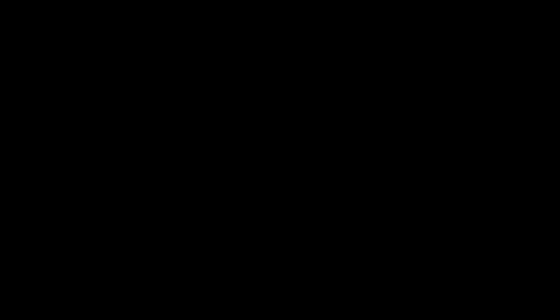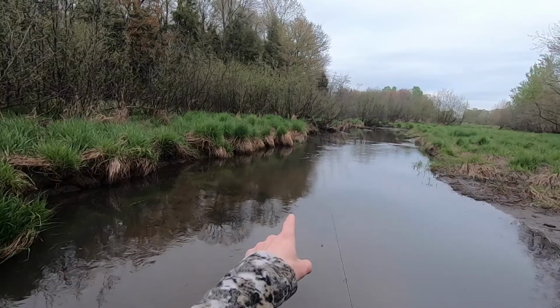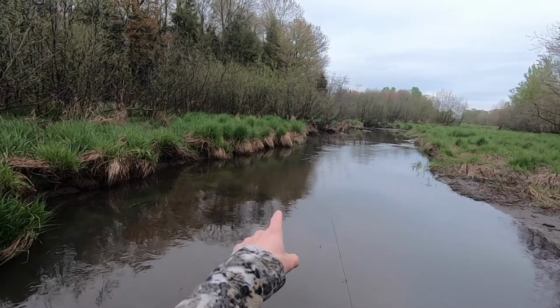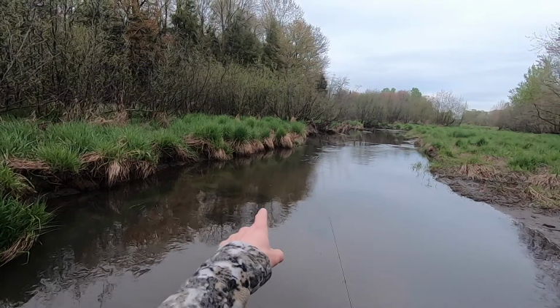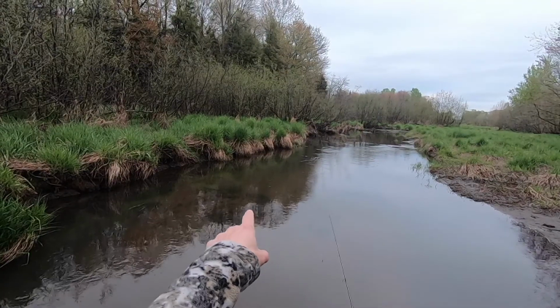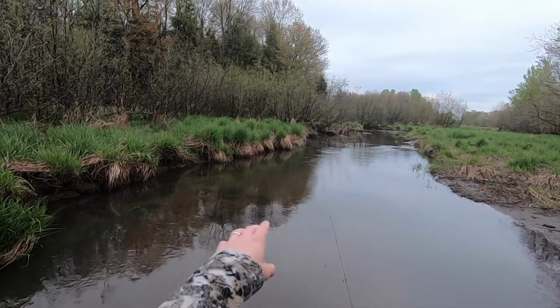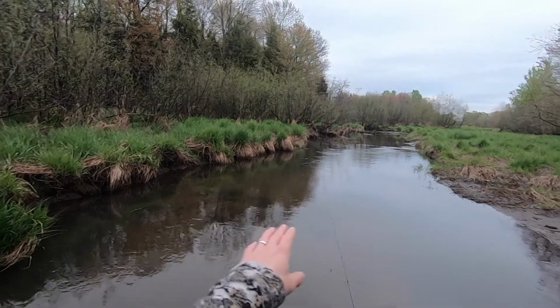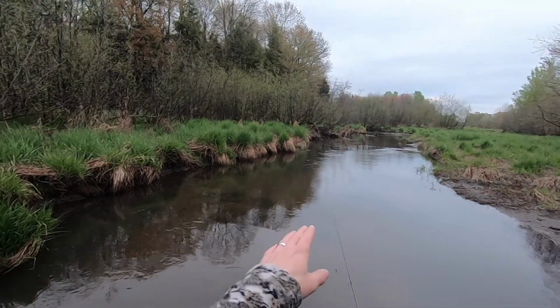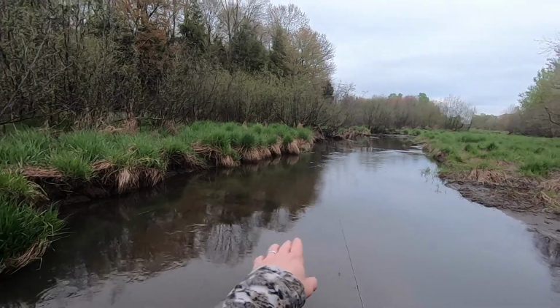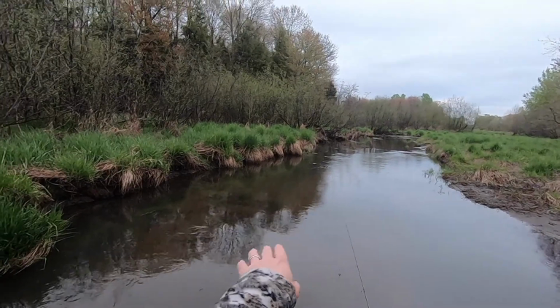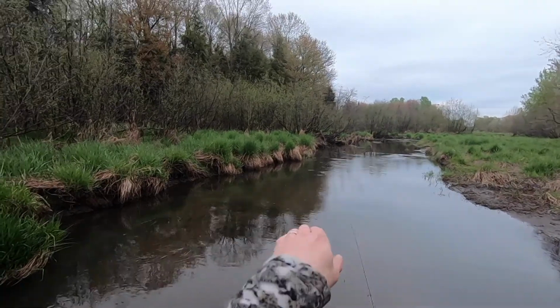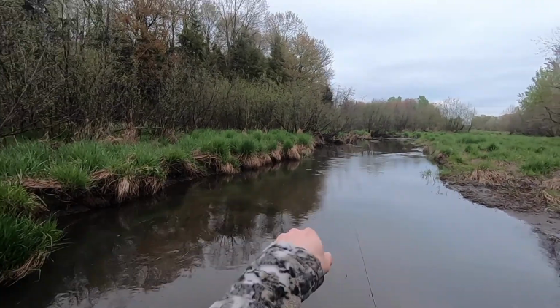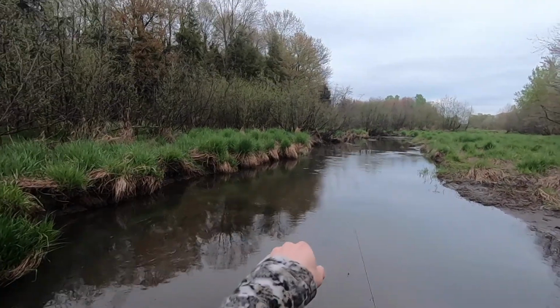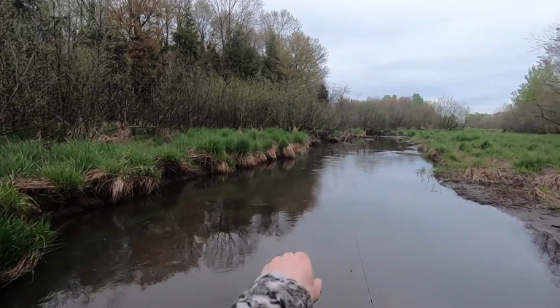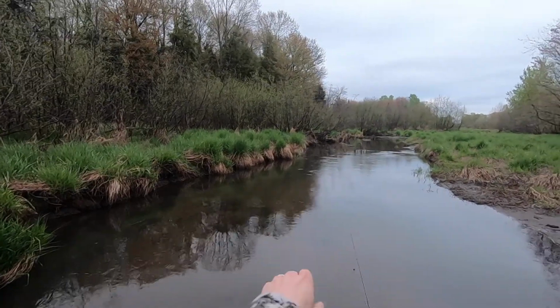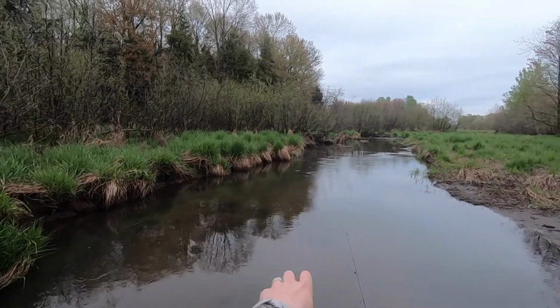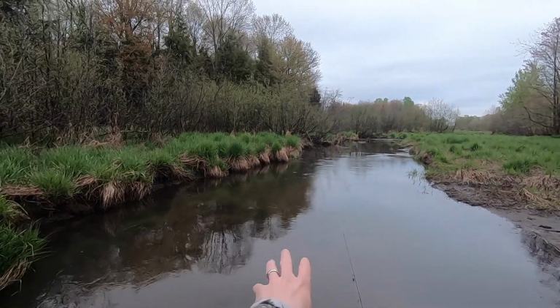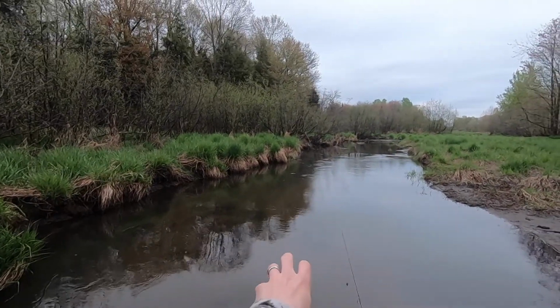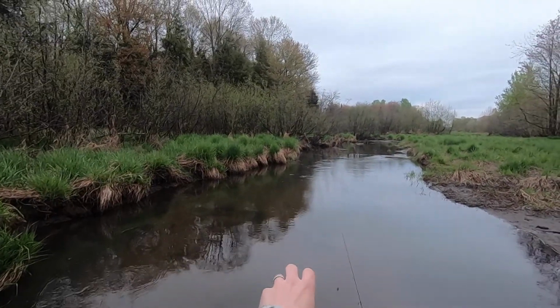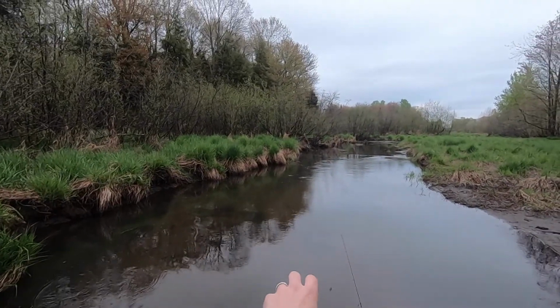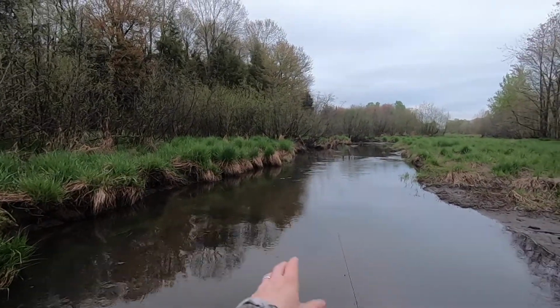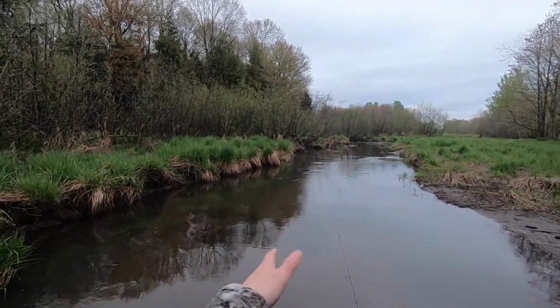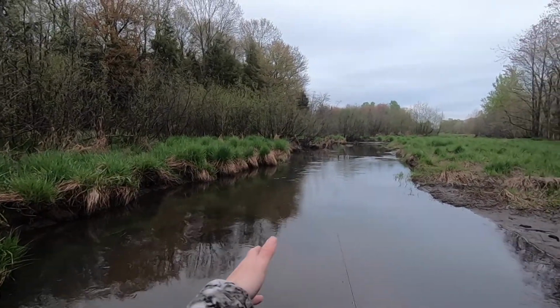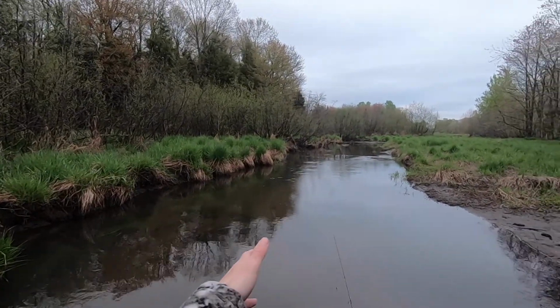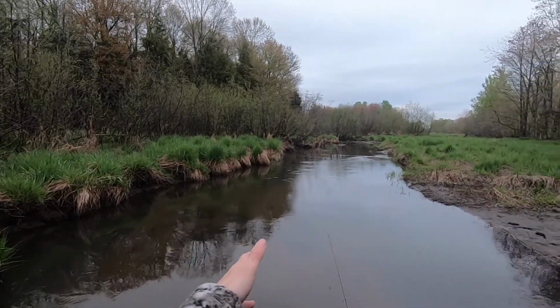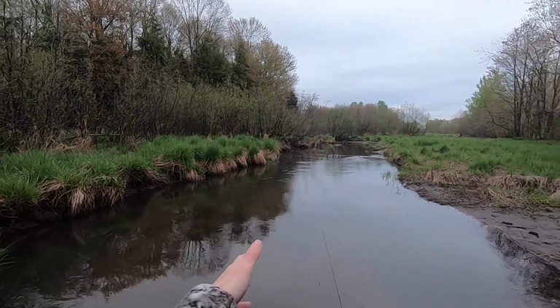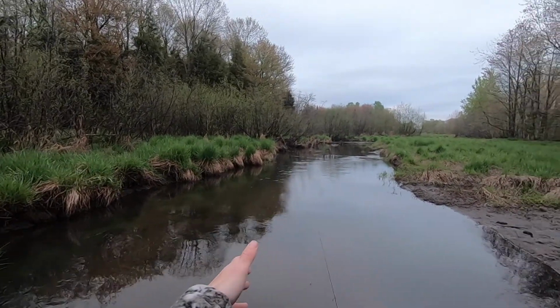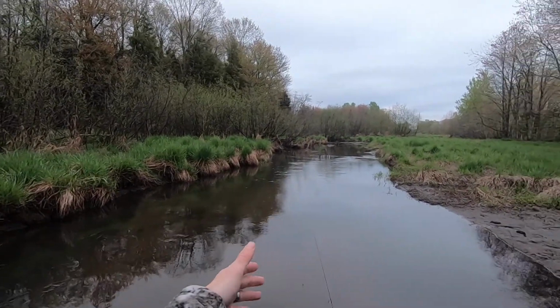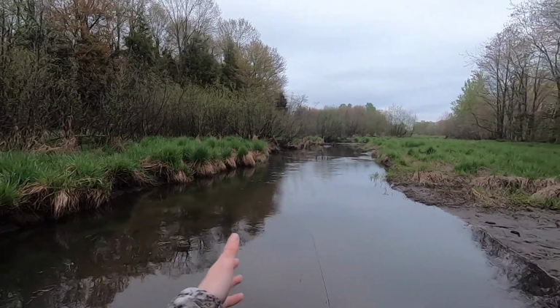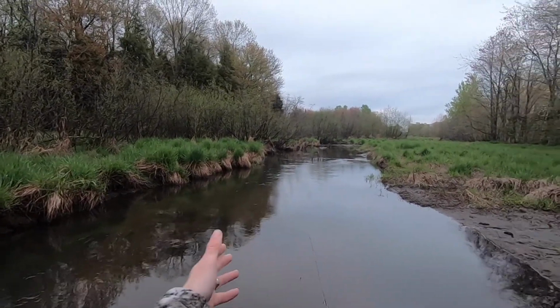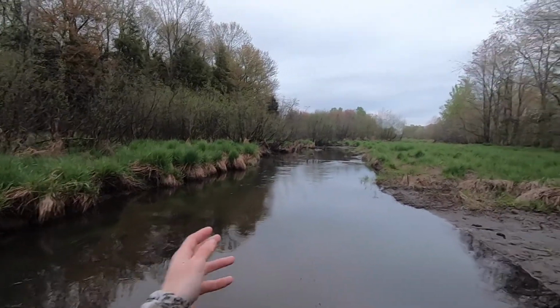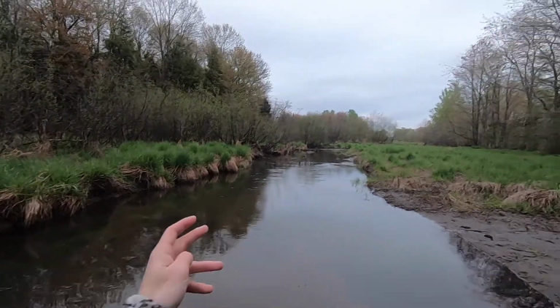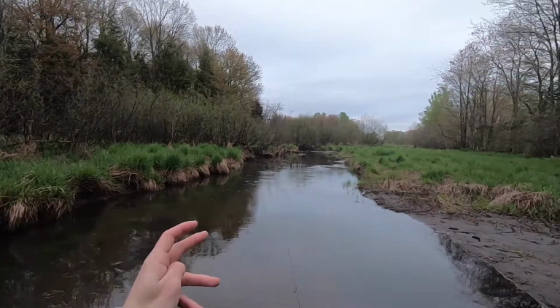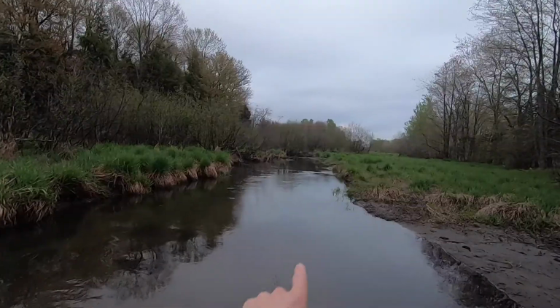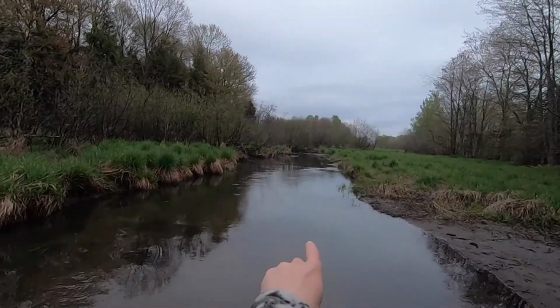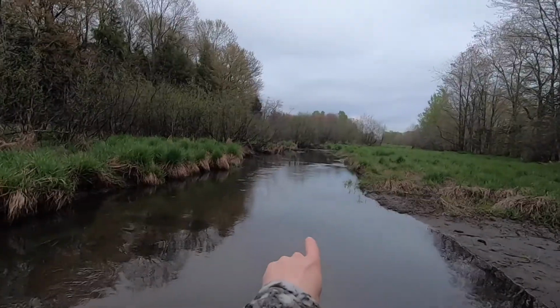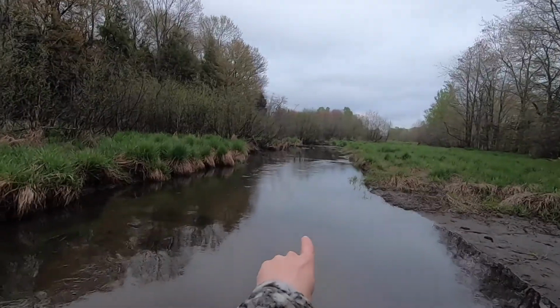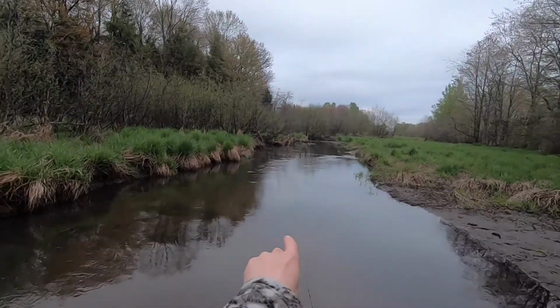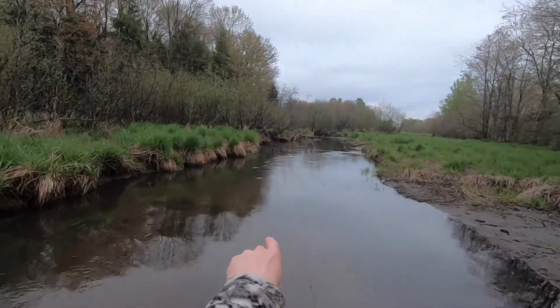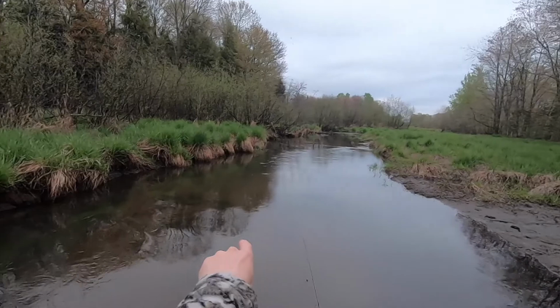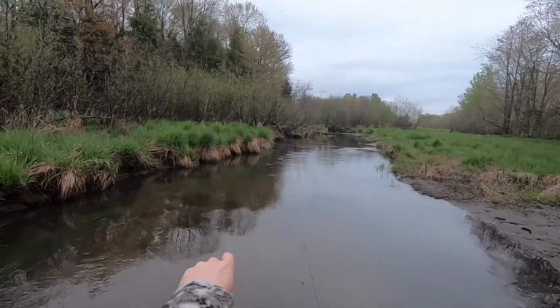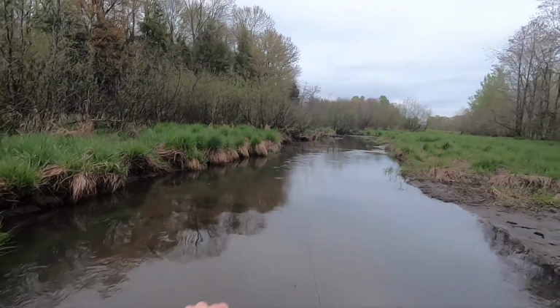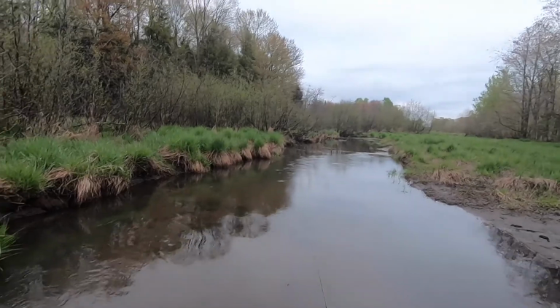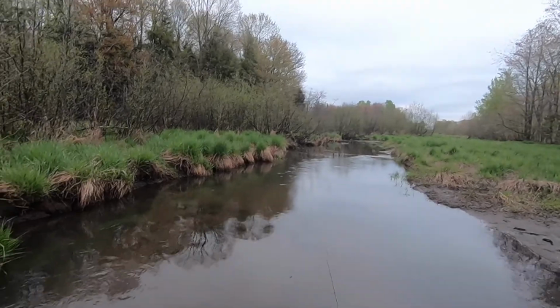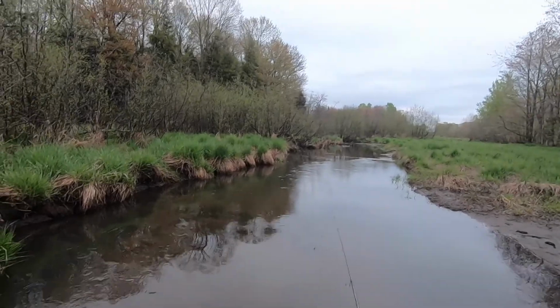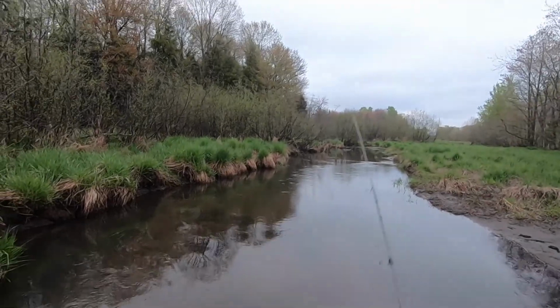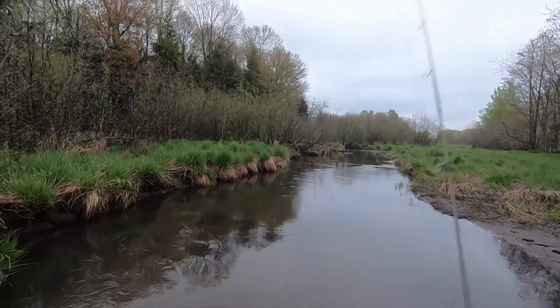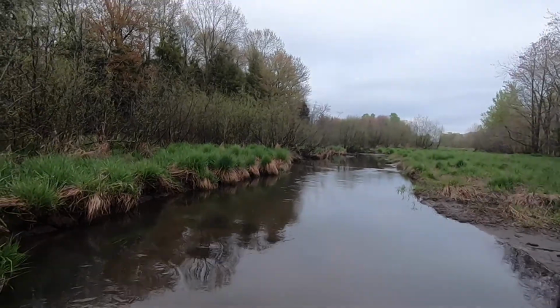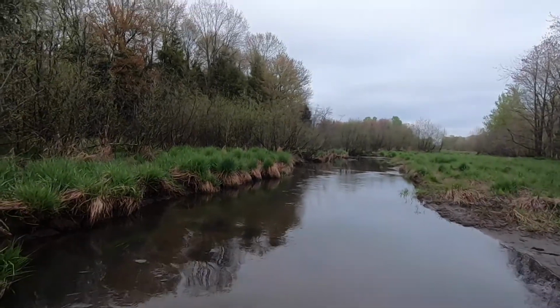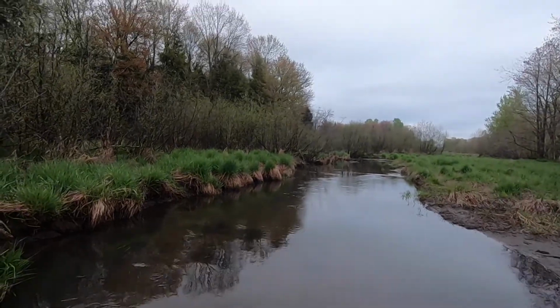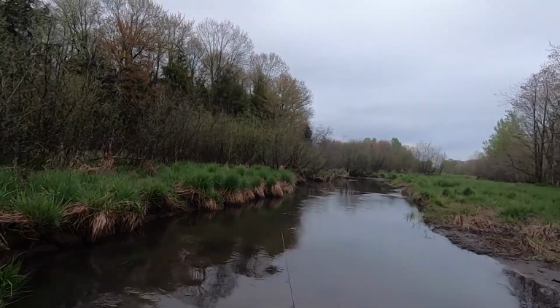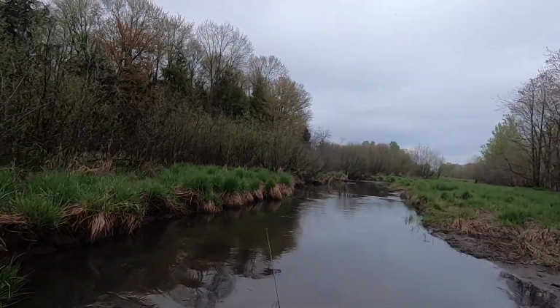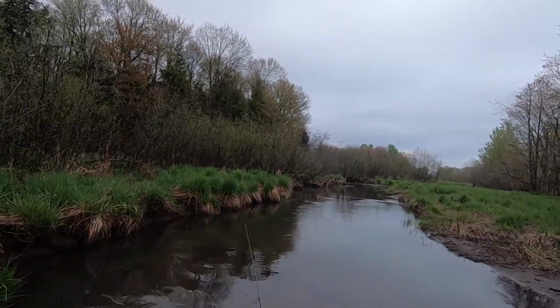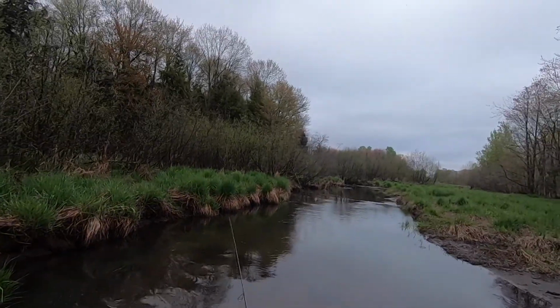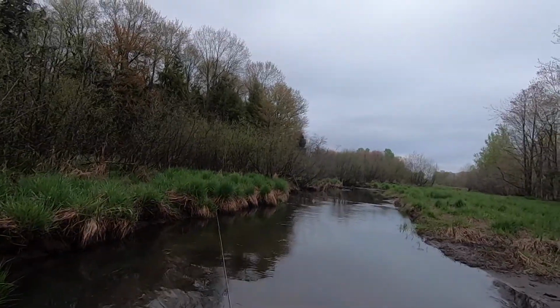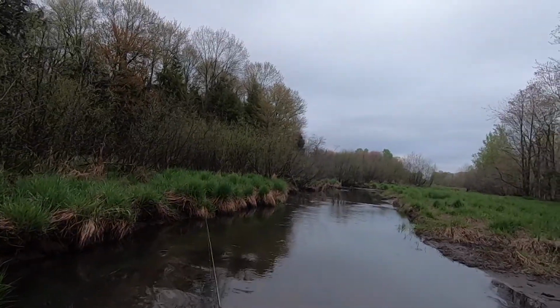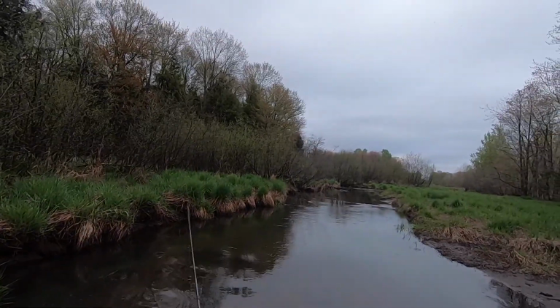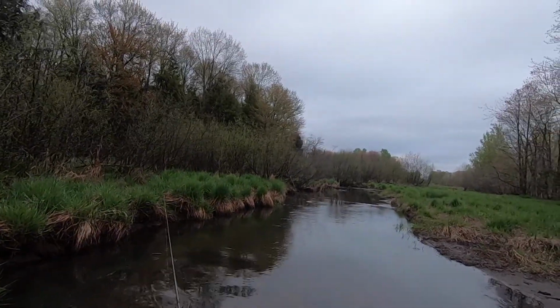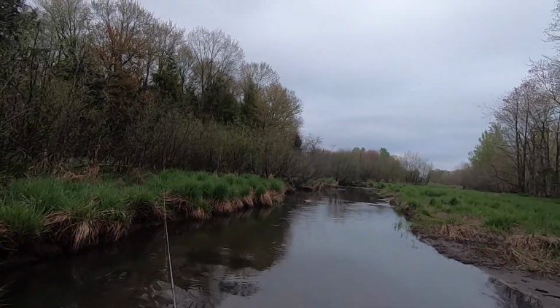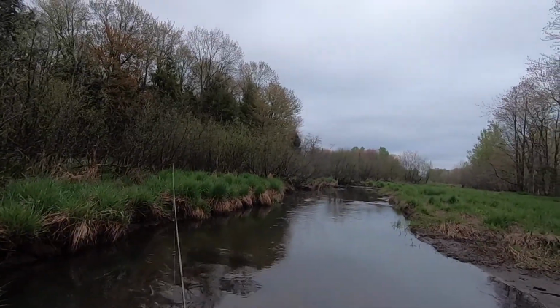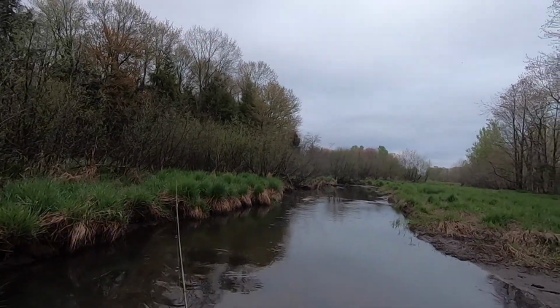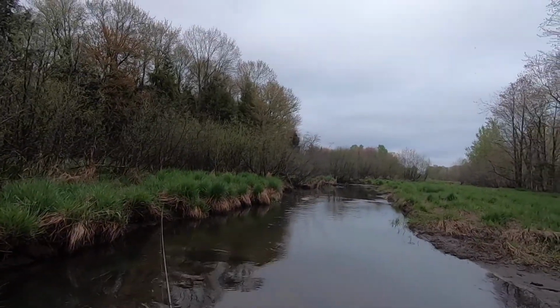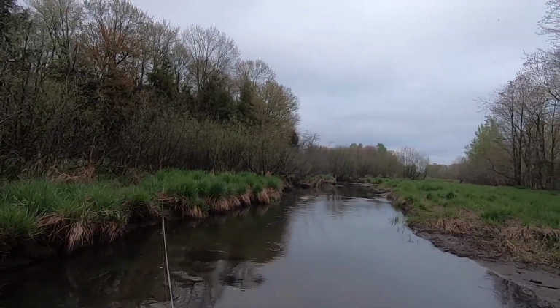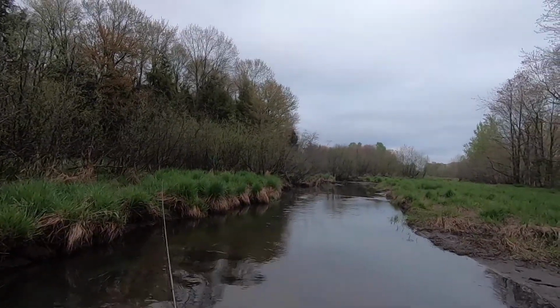Cut bank gets deeper — you can tell just by the color, and the current kind of pushes that way. Should be something over there.